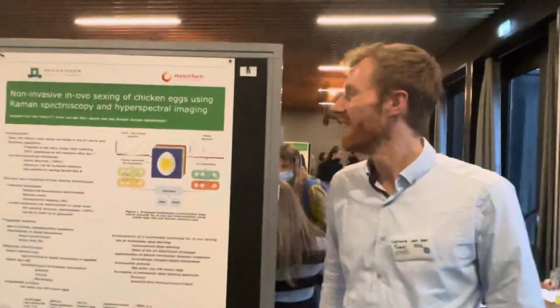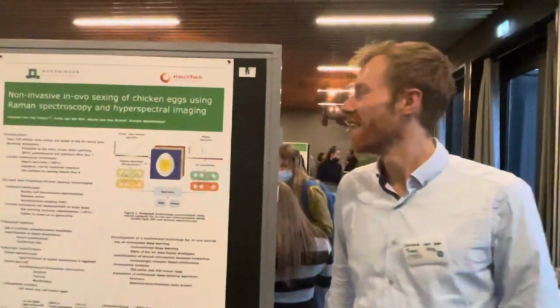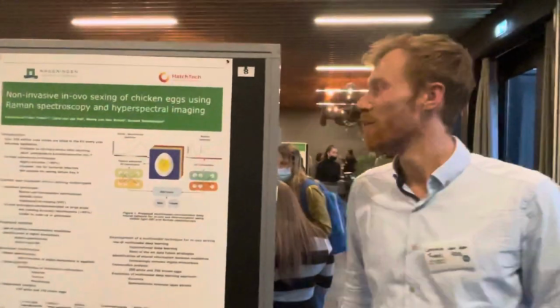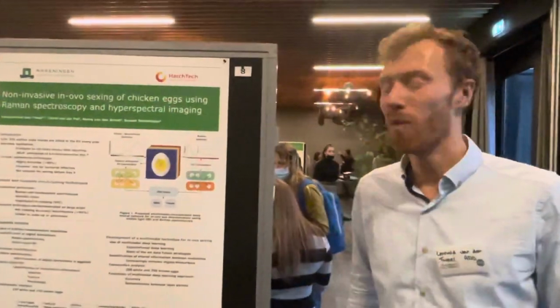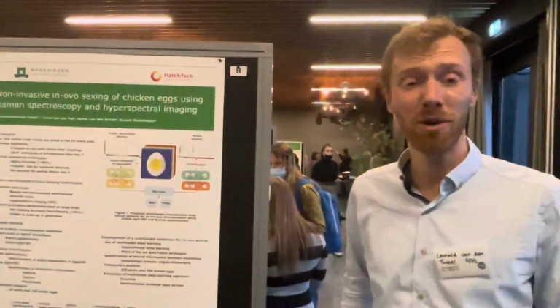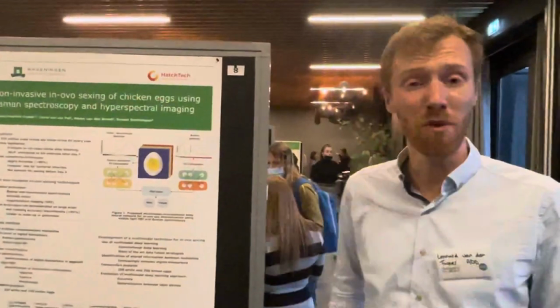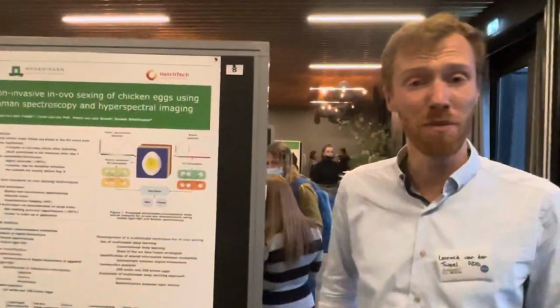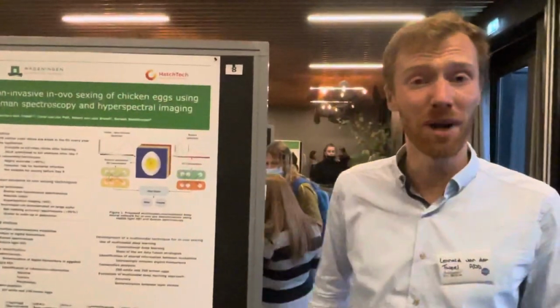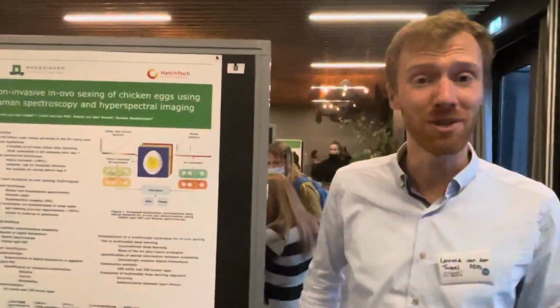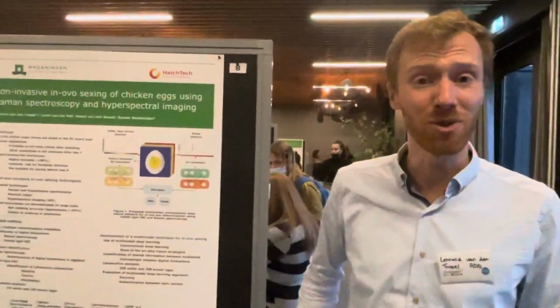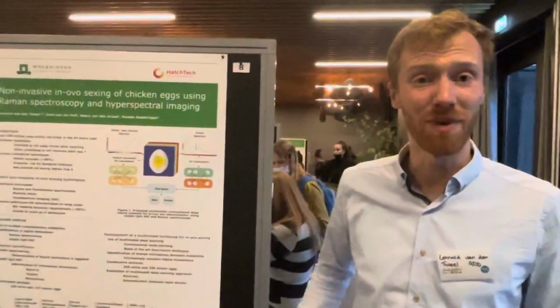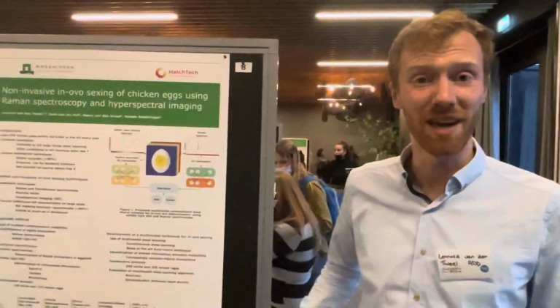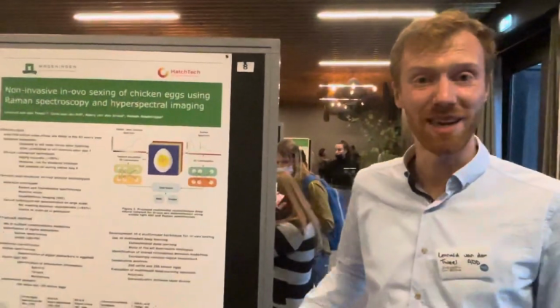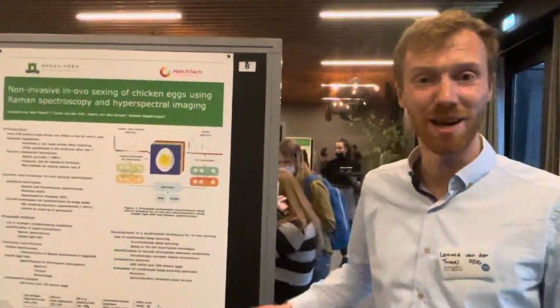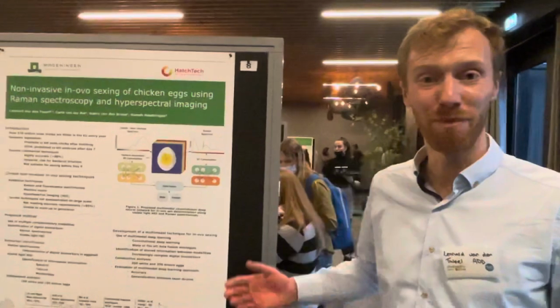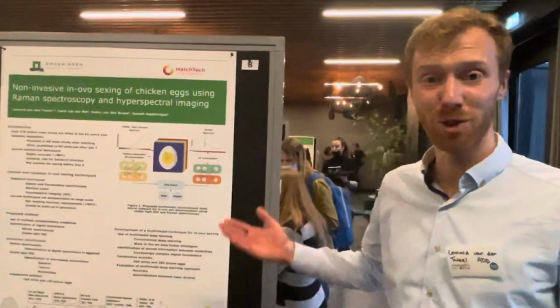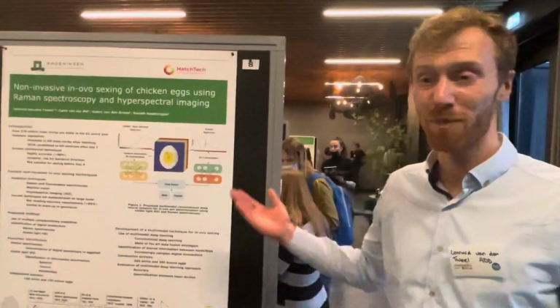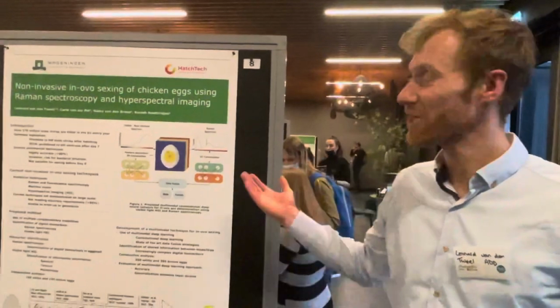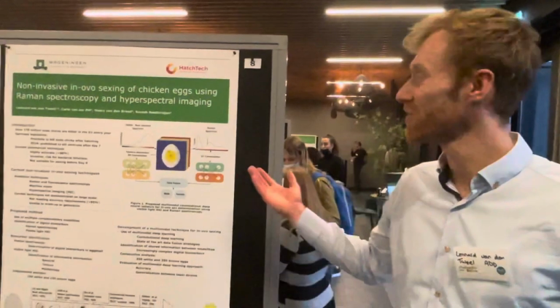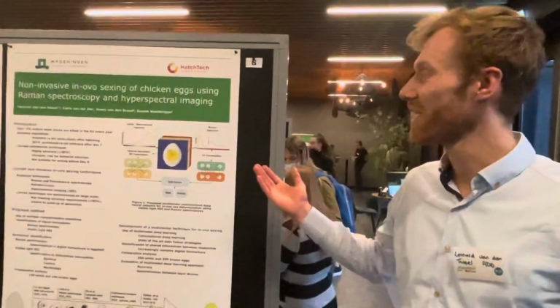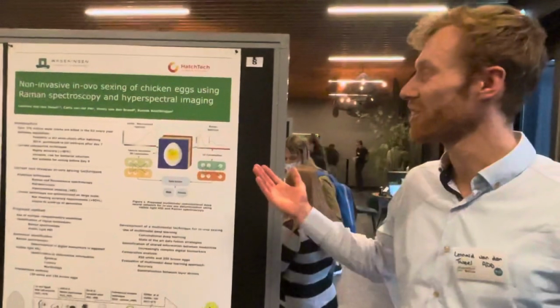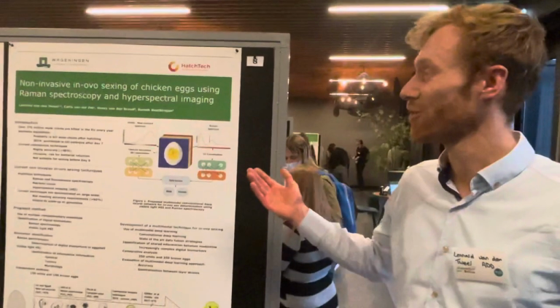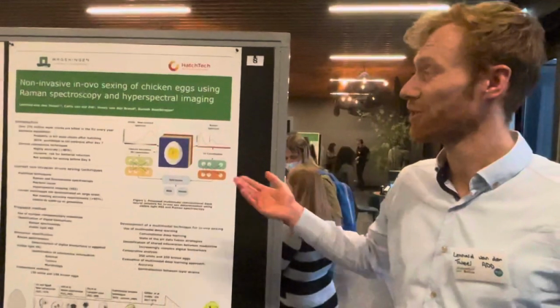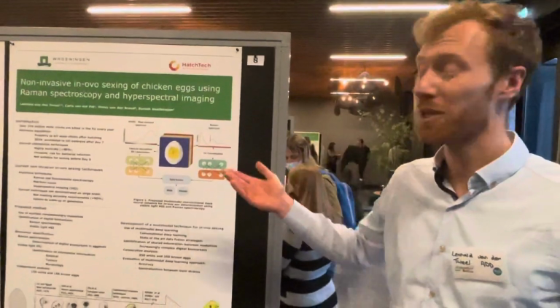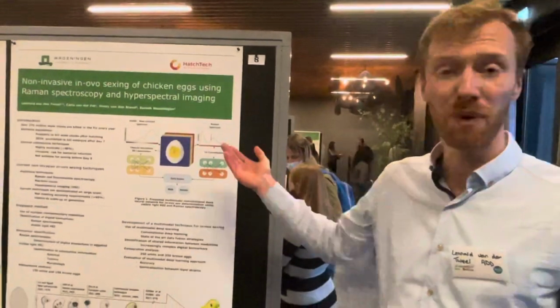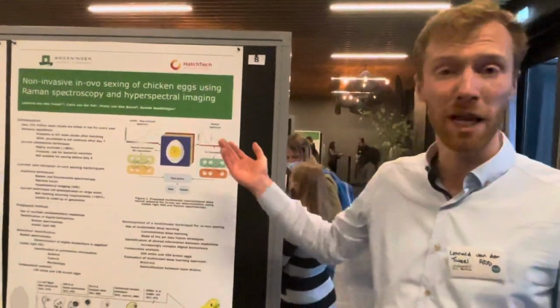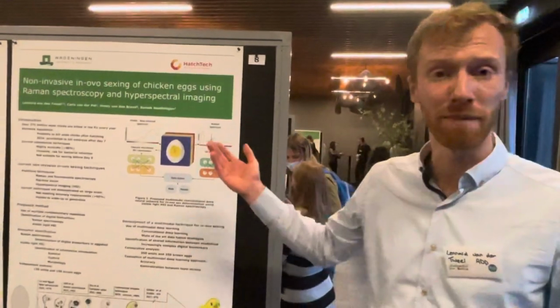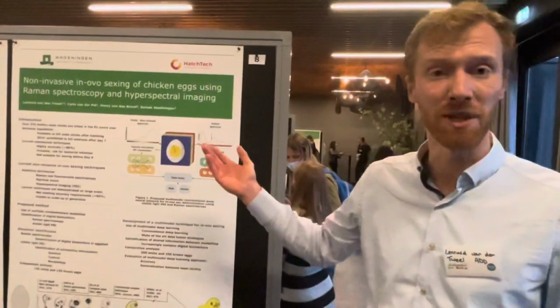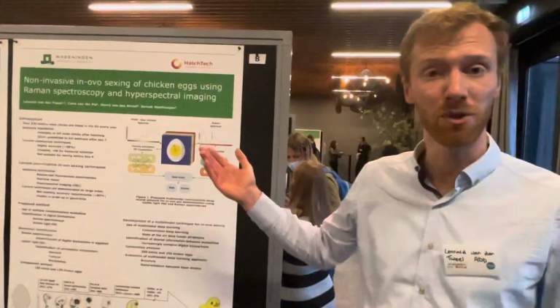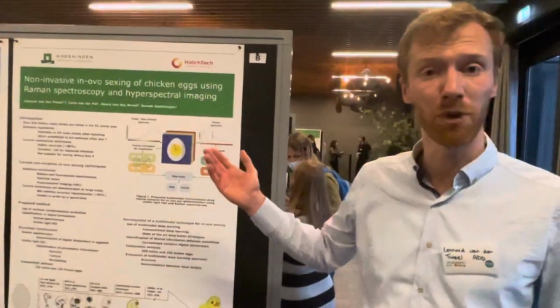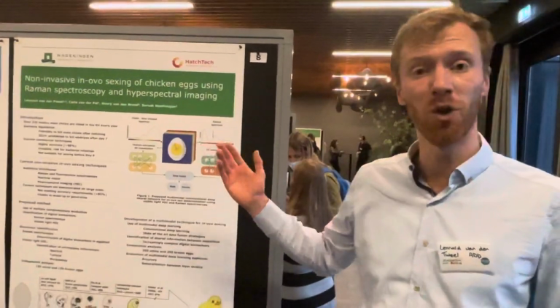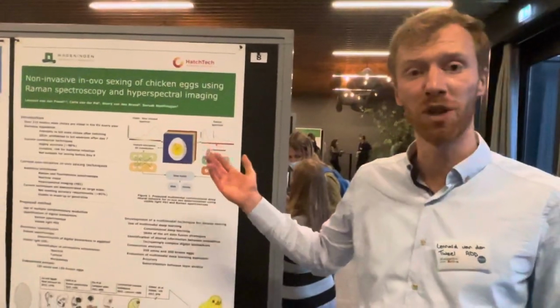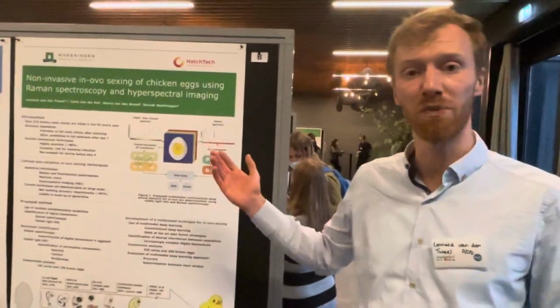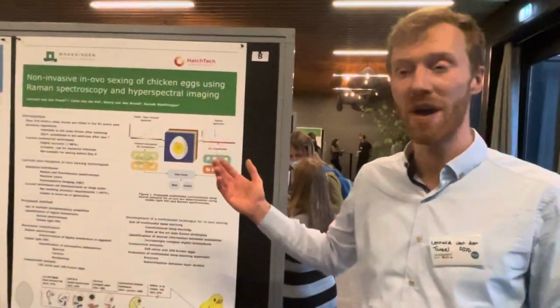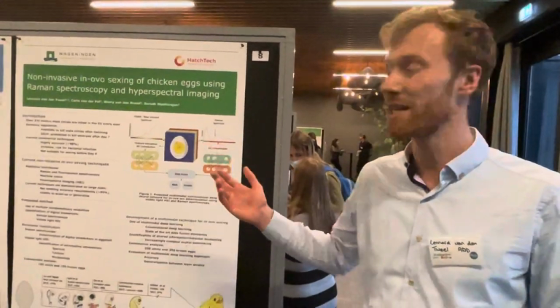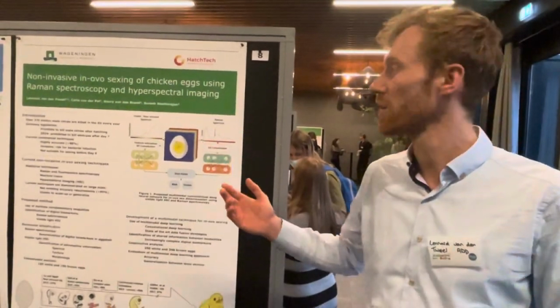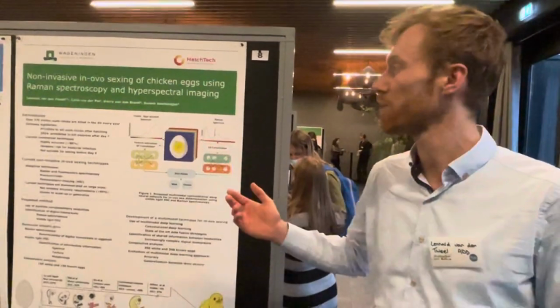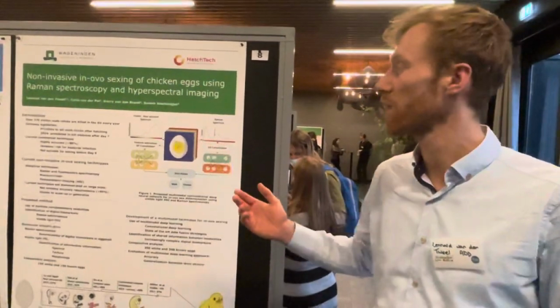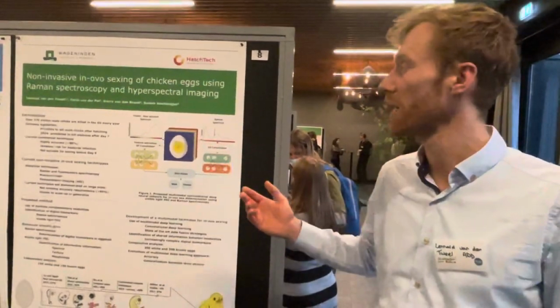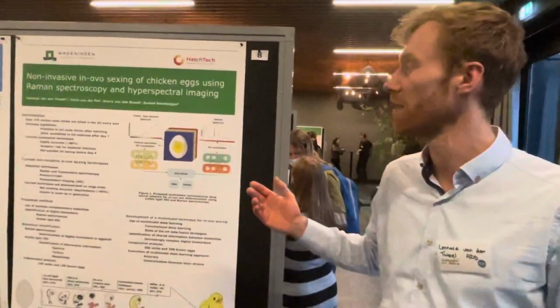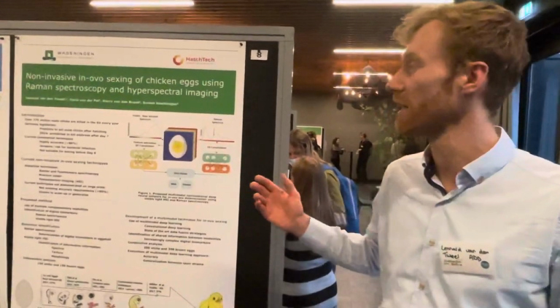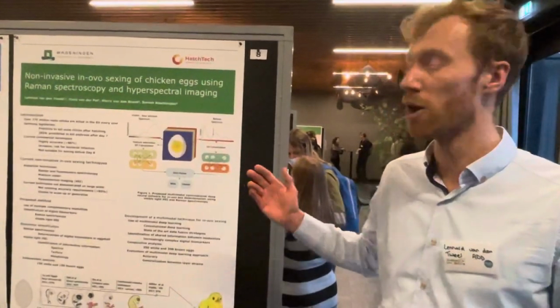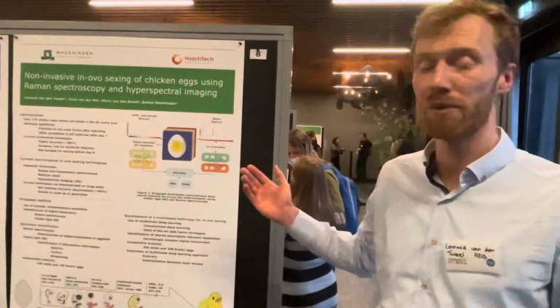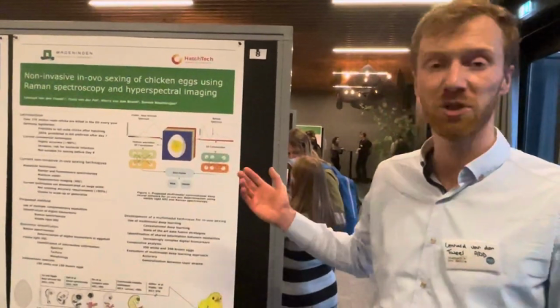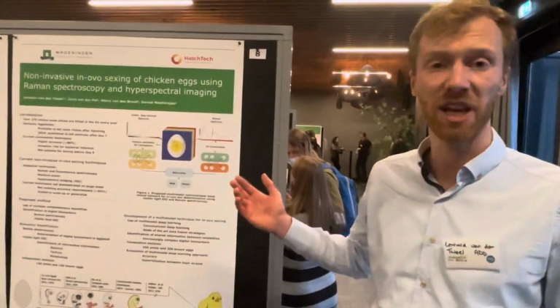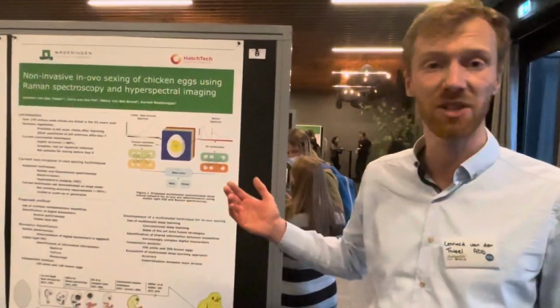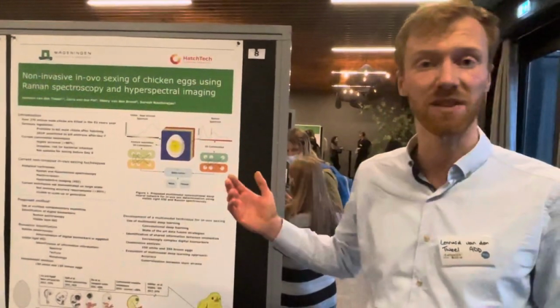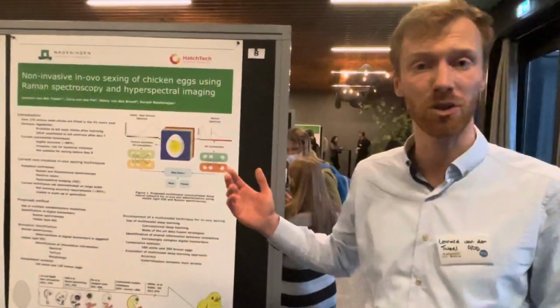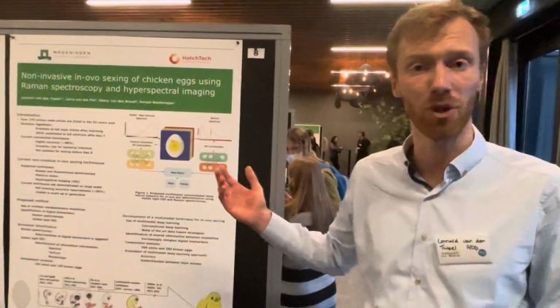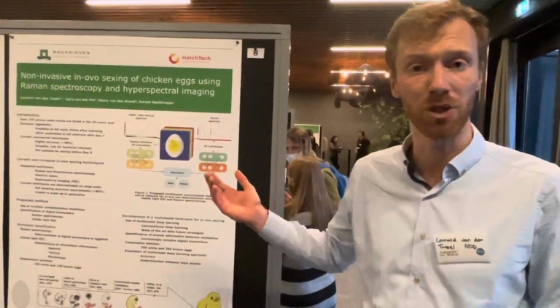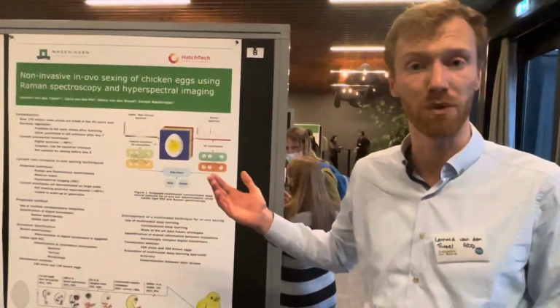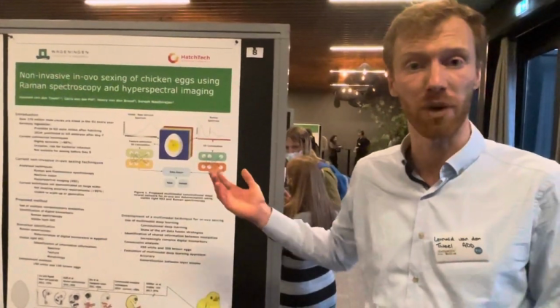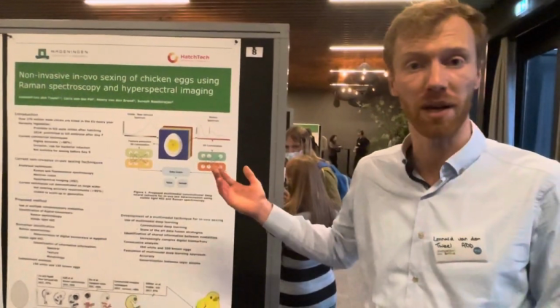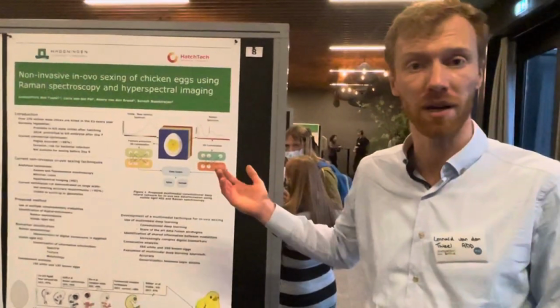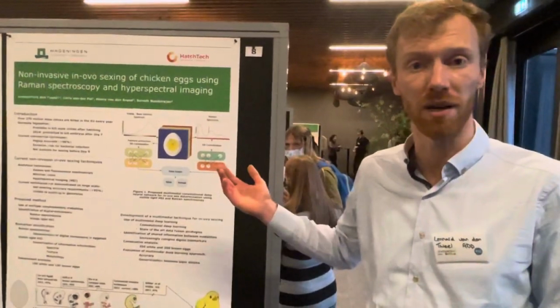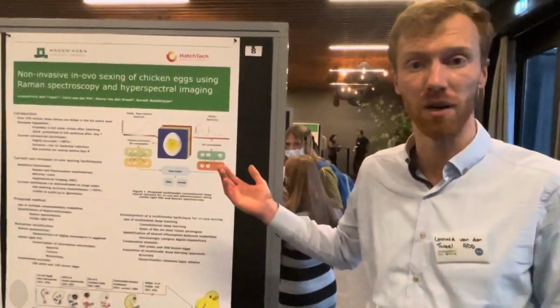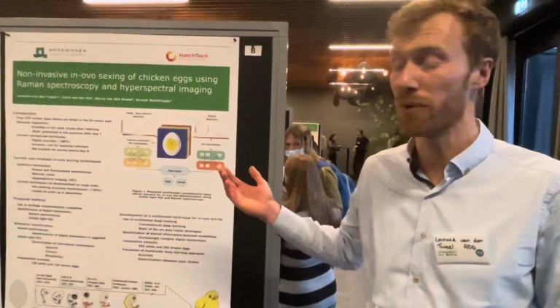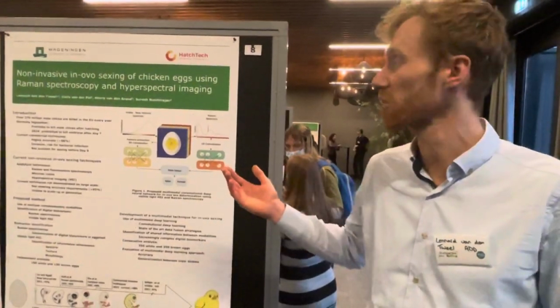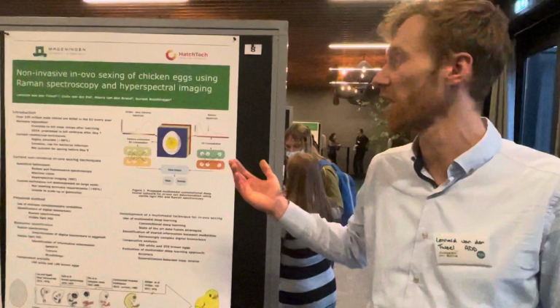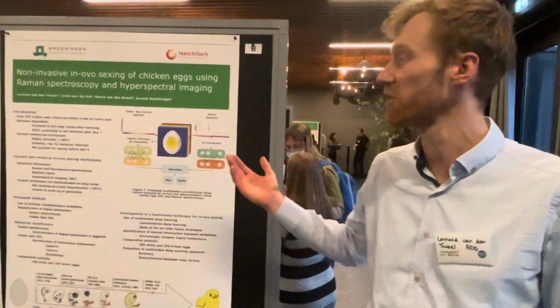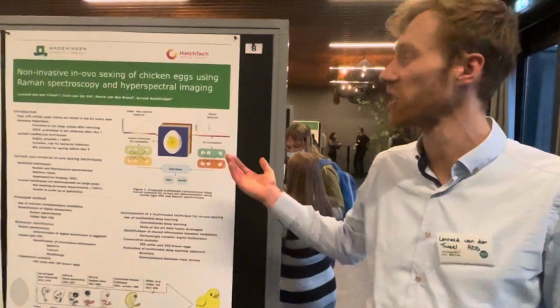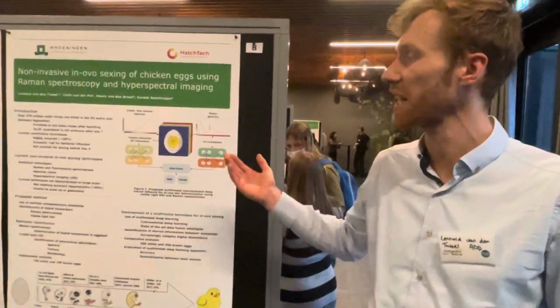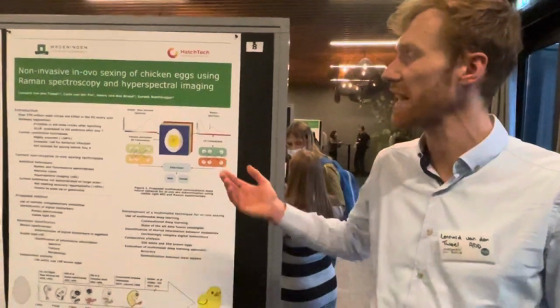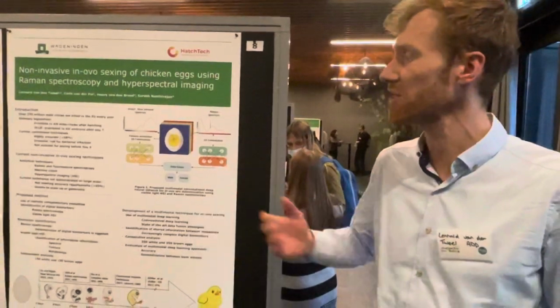Welcome everybody to my poster presentation on the development of a non-invasive in-ovo sexing technology for fertilized chicken eggs.